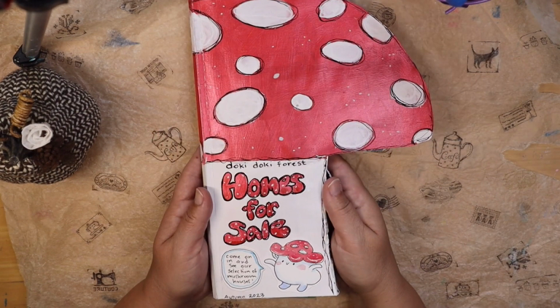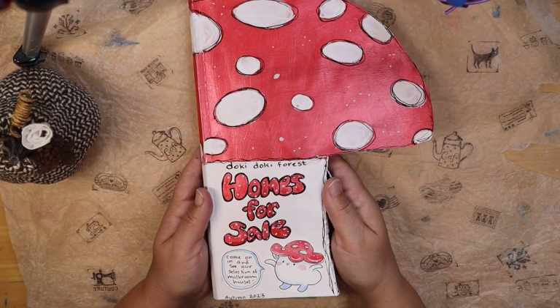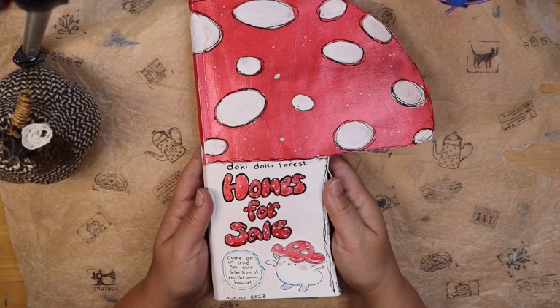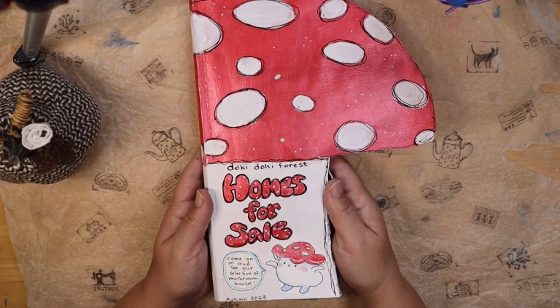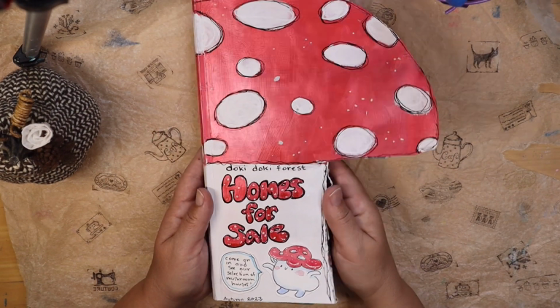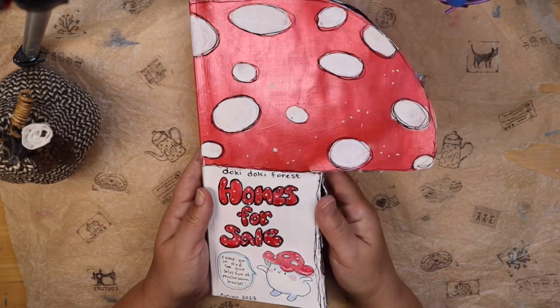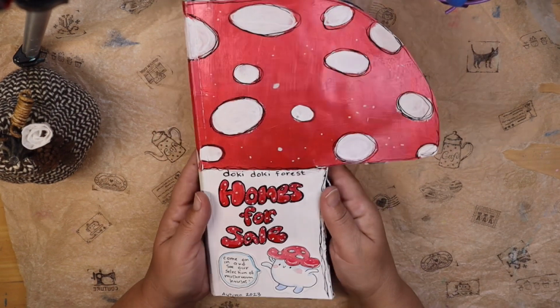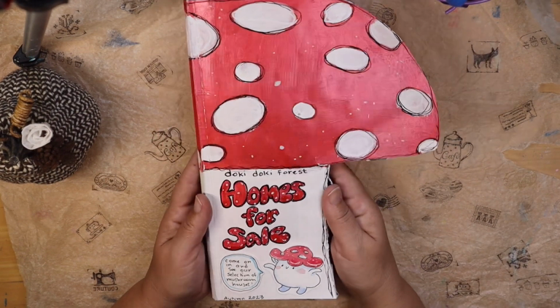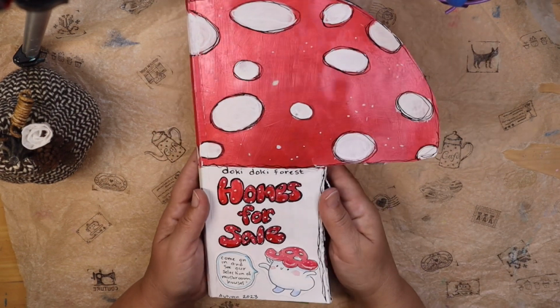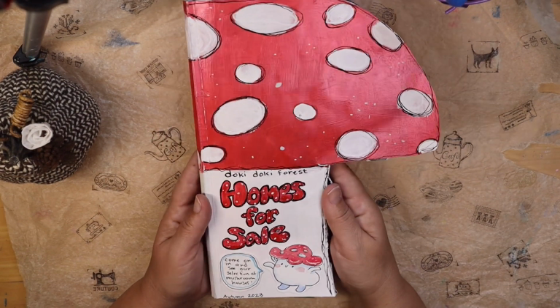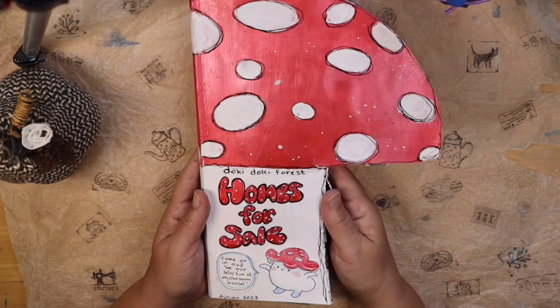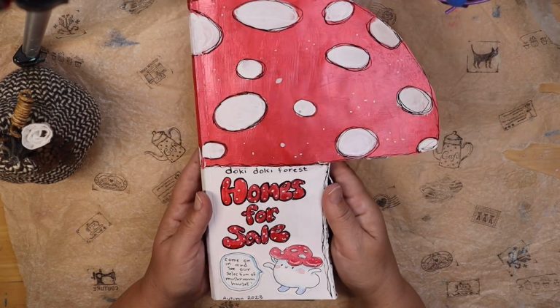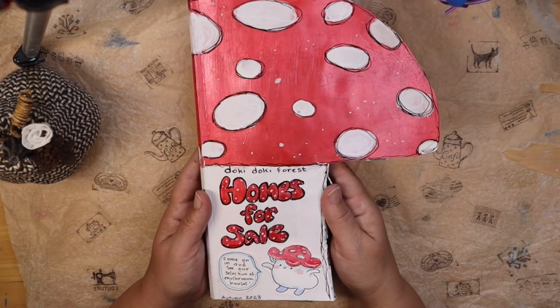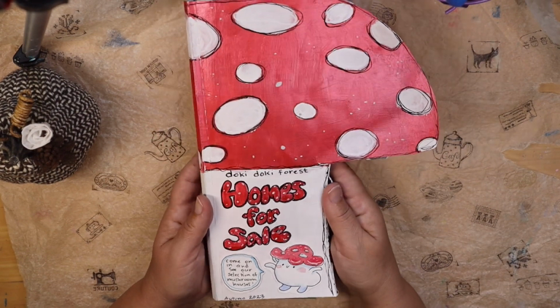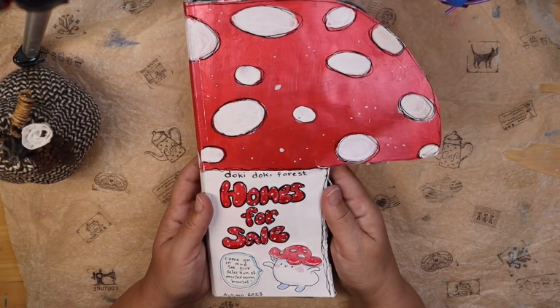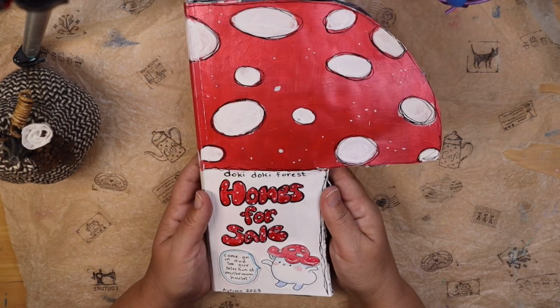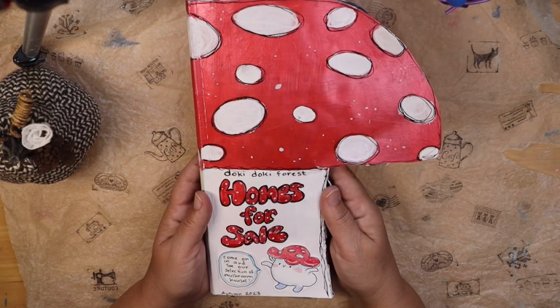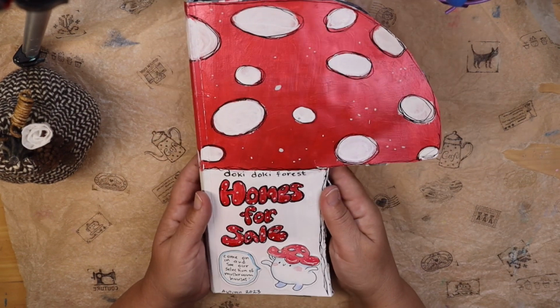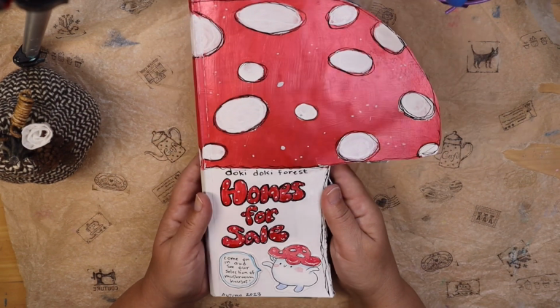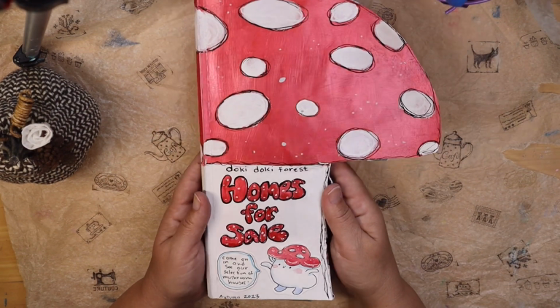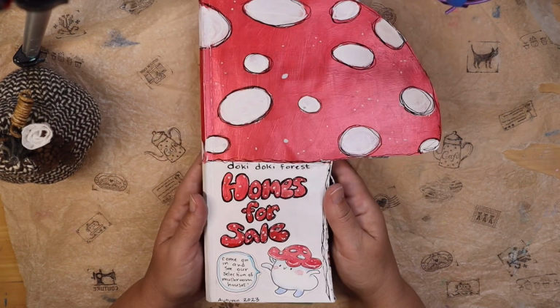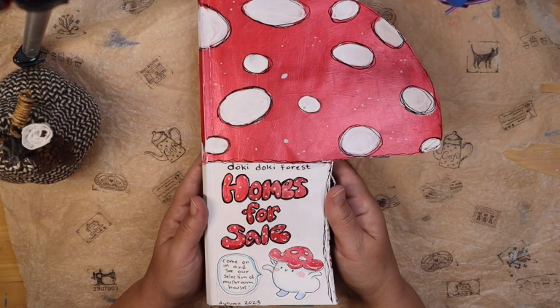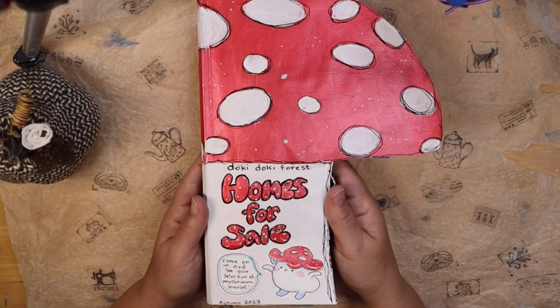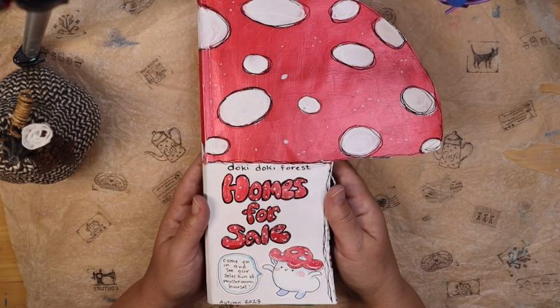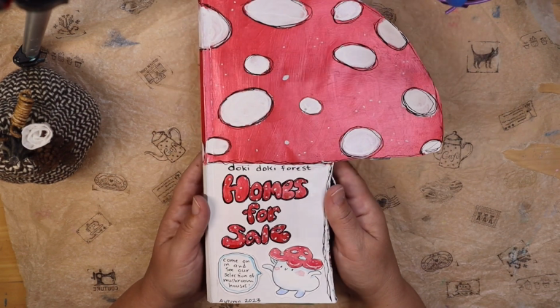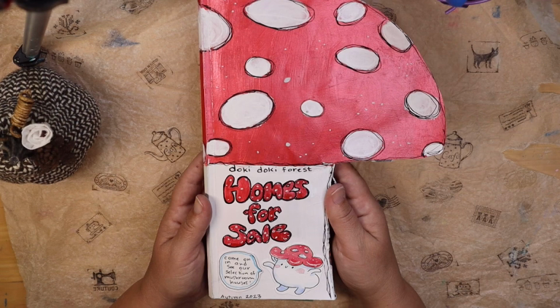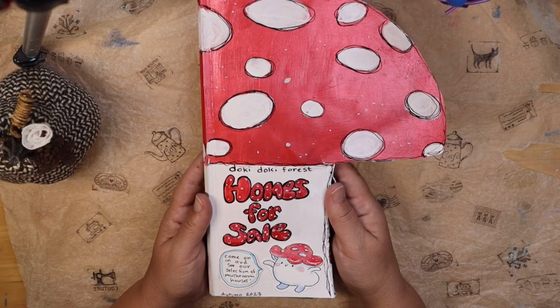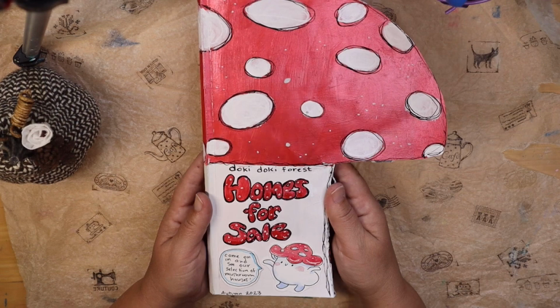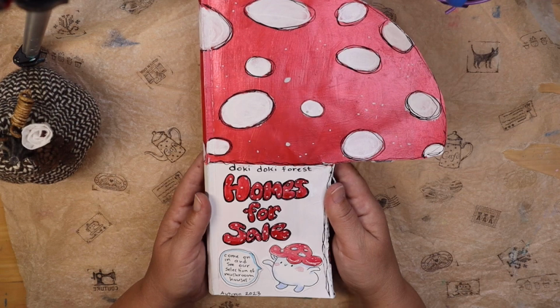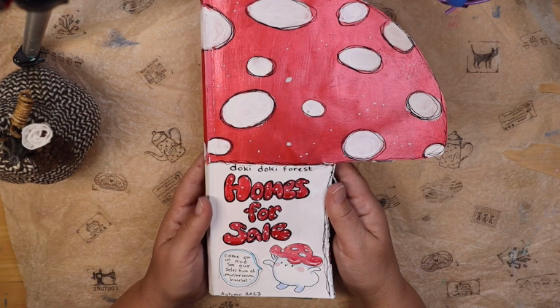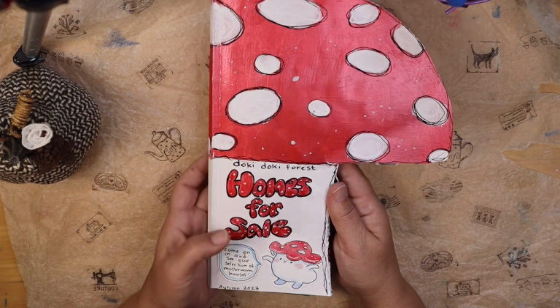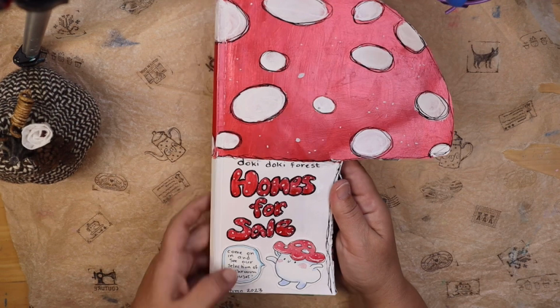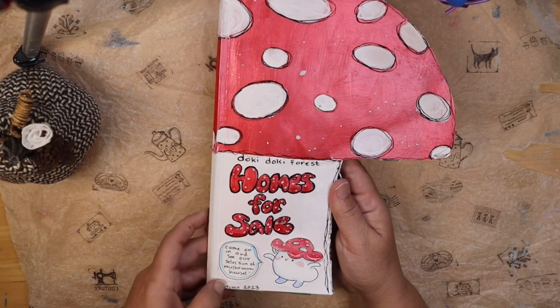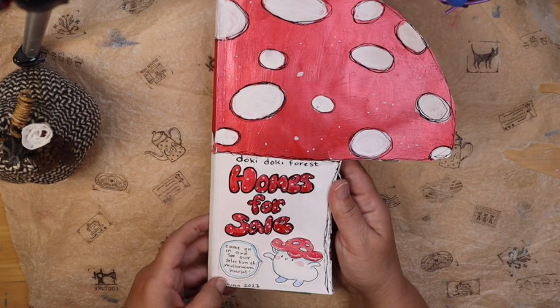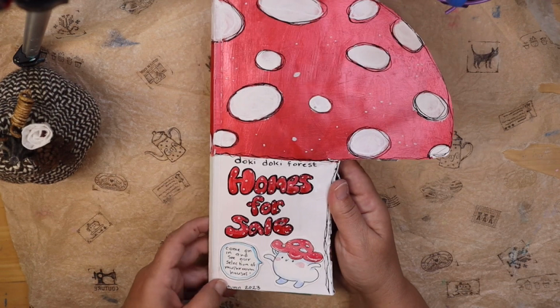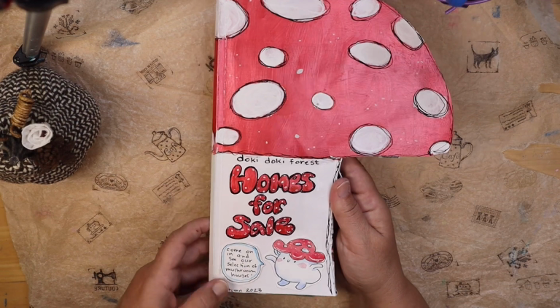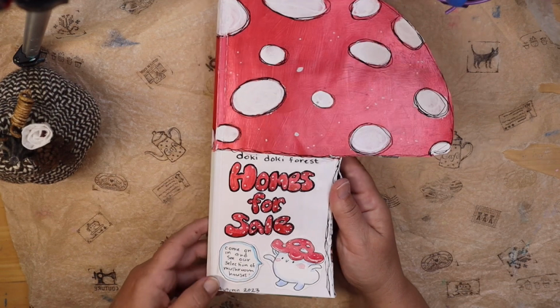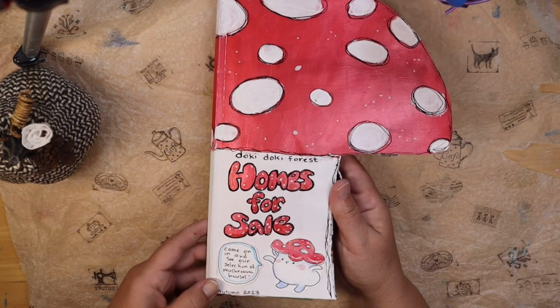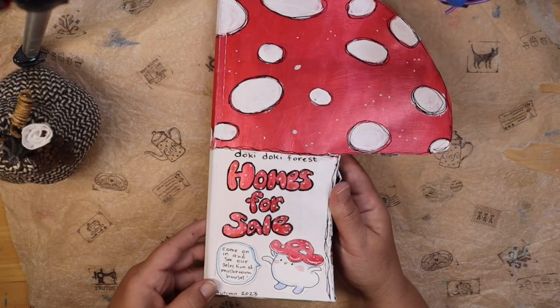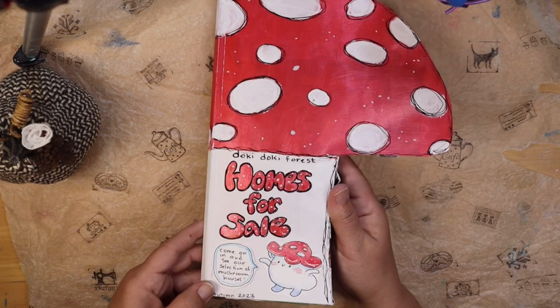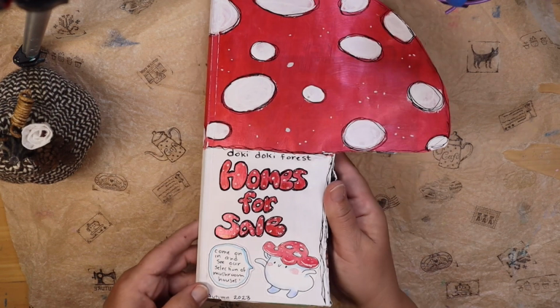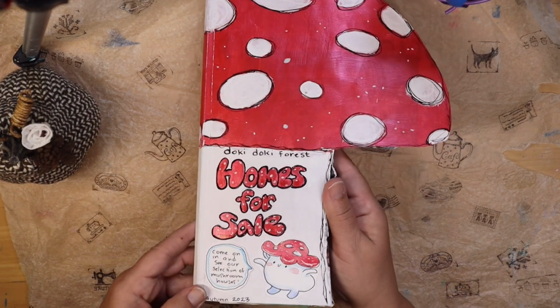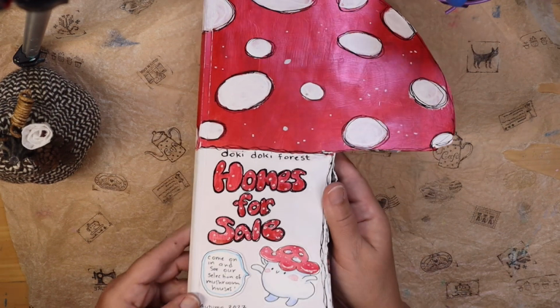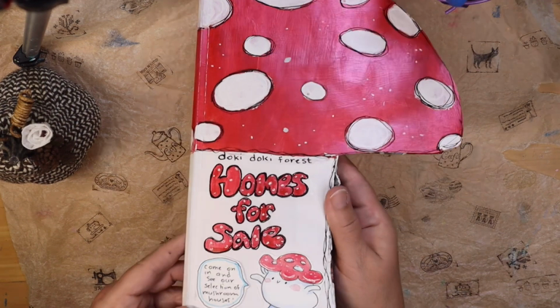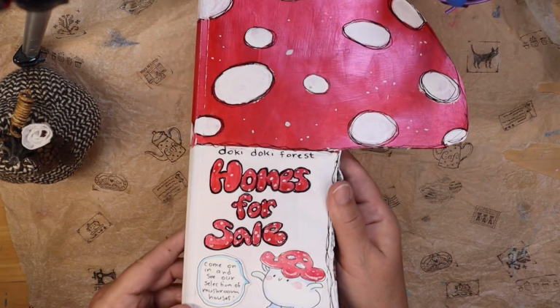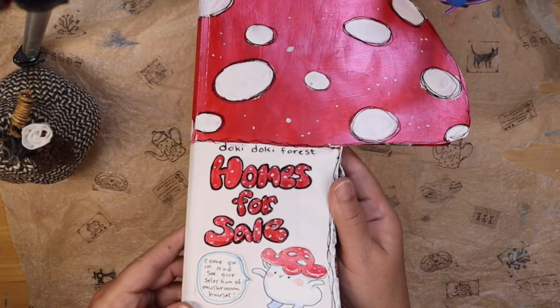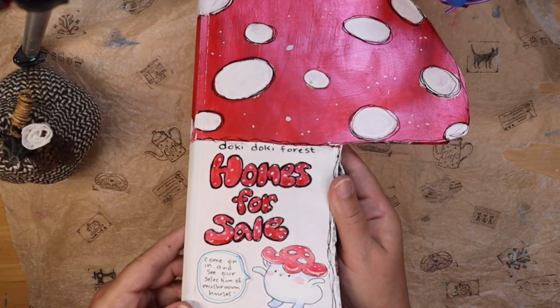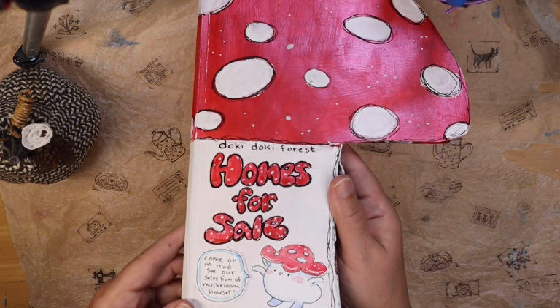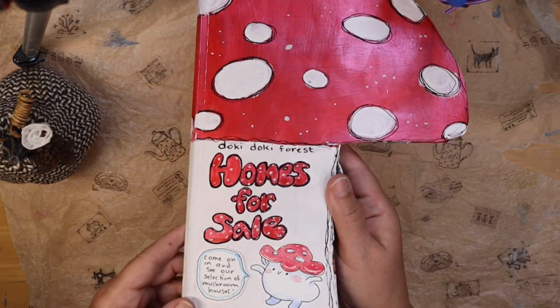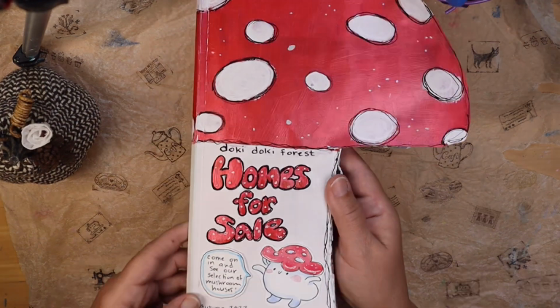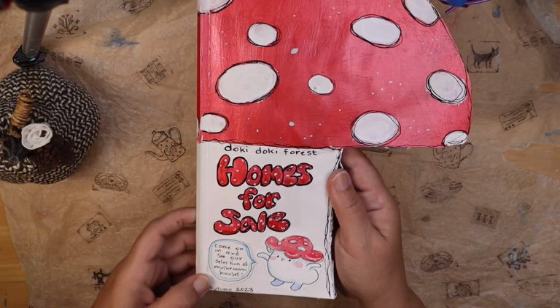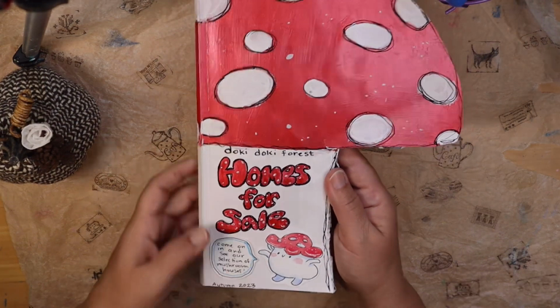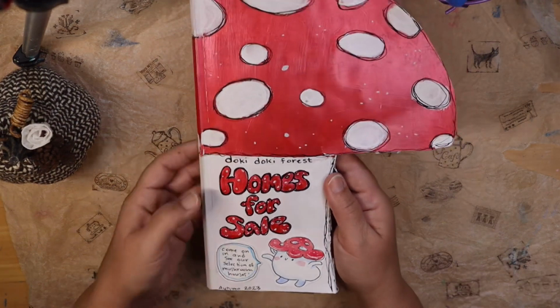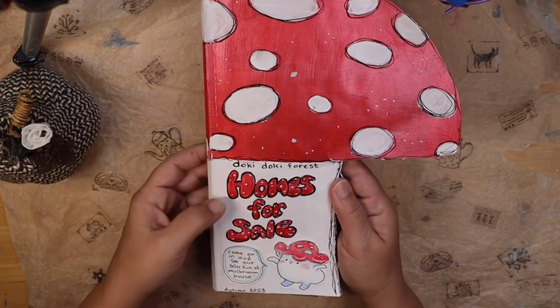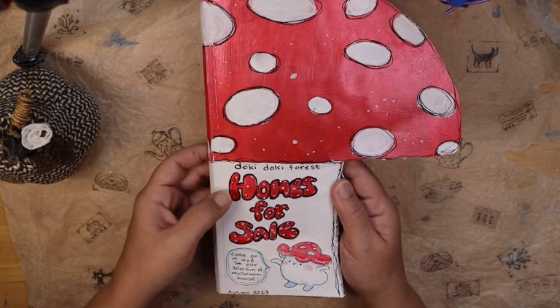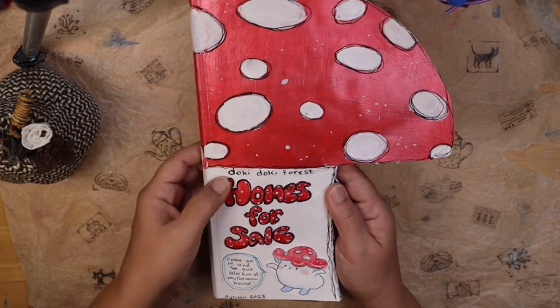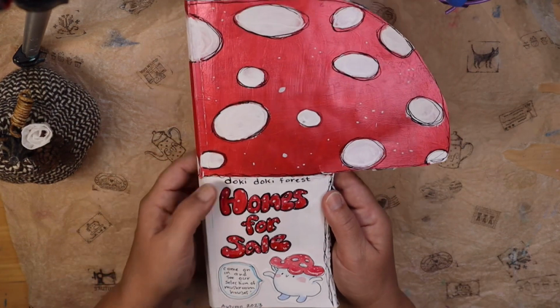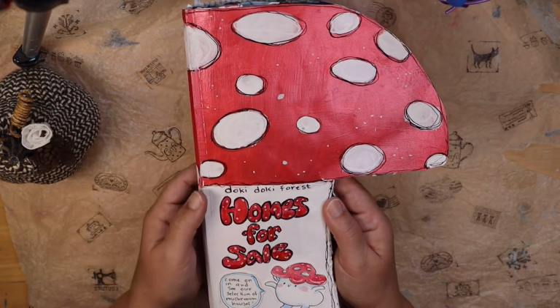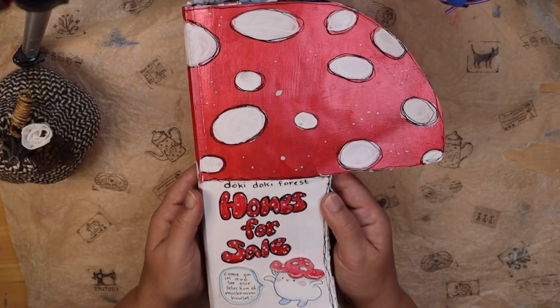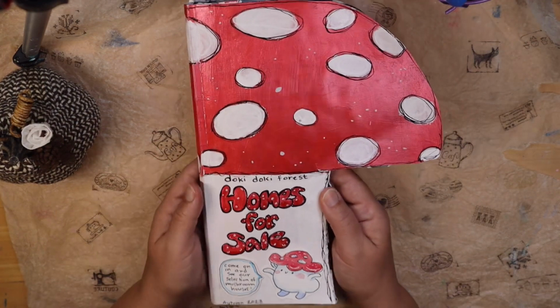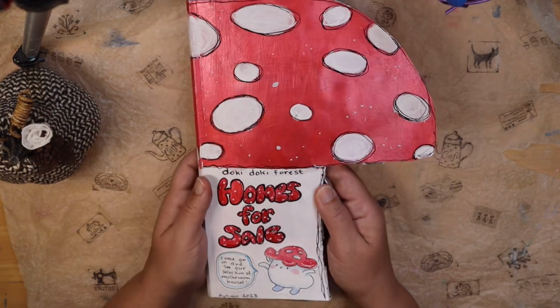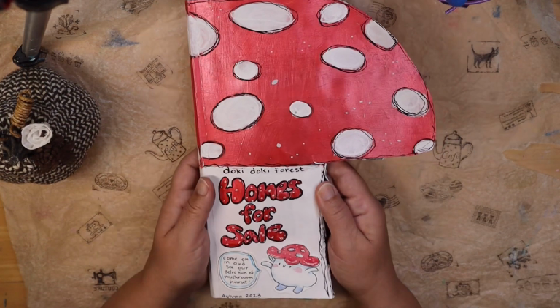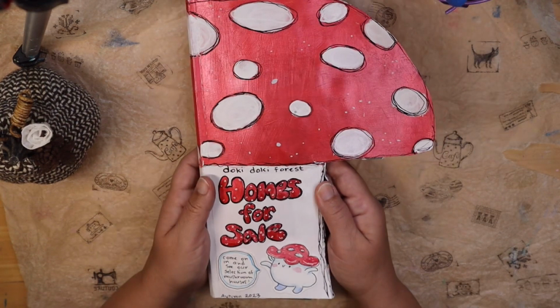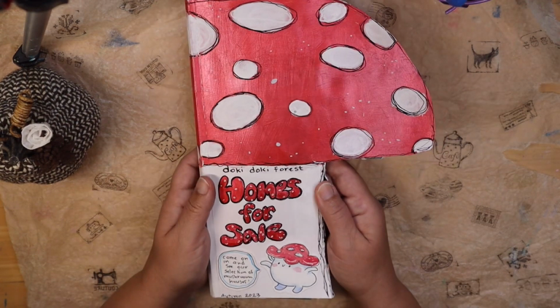We've got our hands on the brand new edition of Homes for Sale, Autumn 2023 edition in the Doki Doki Forest.